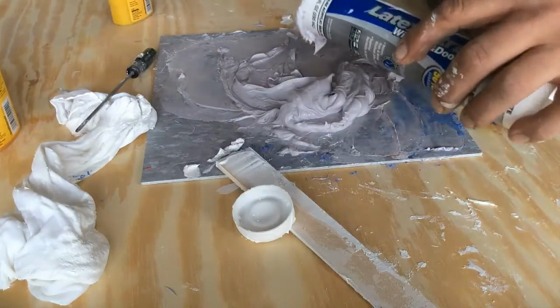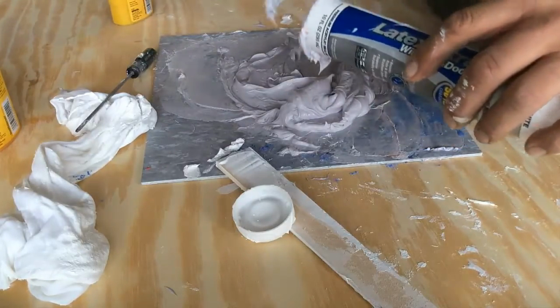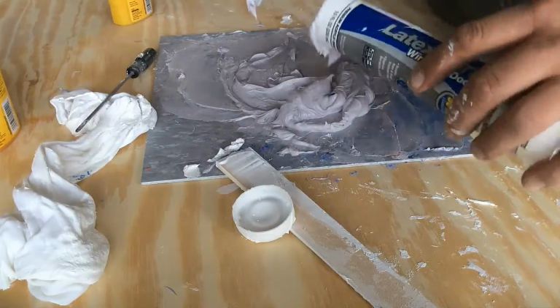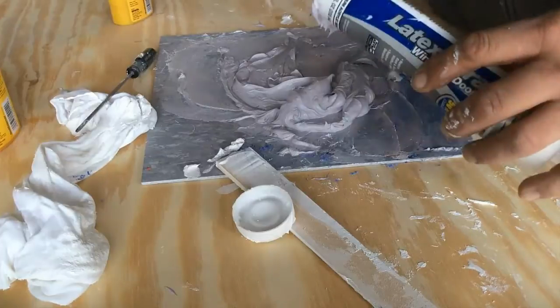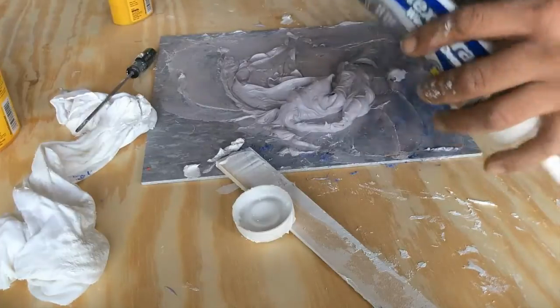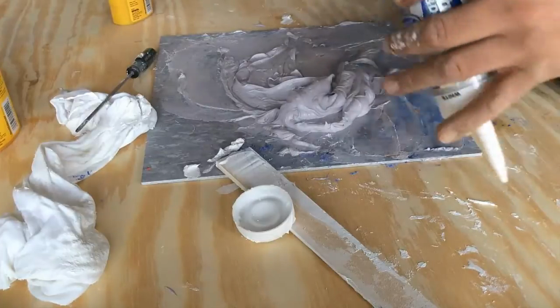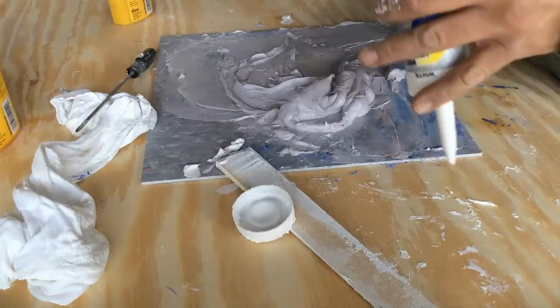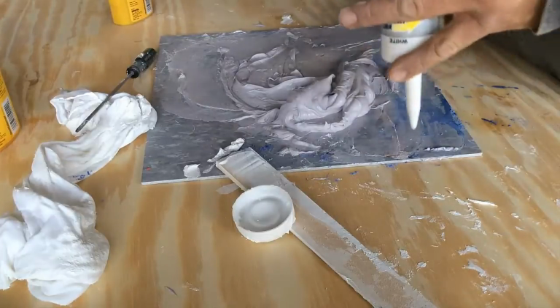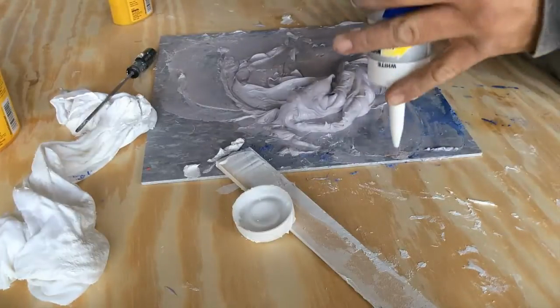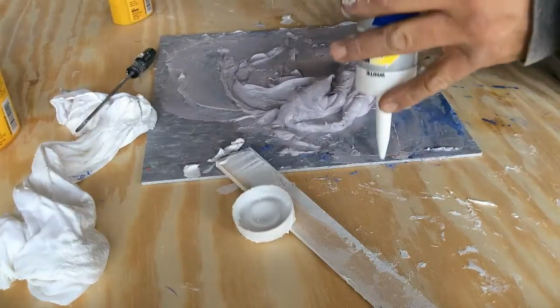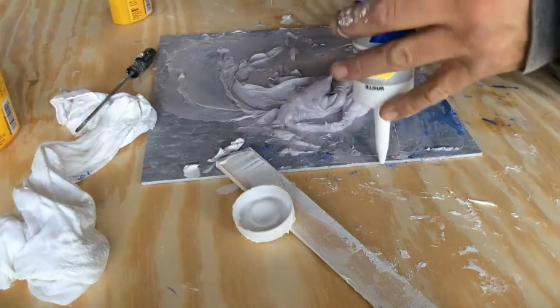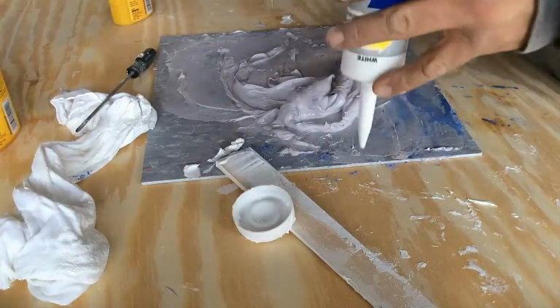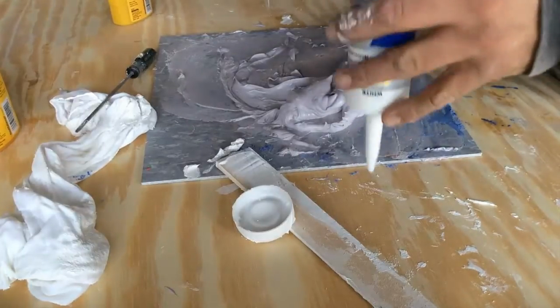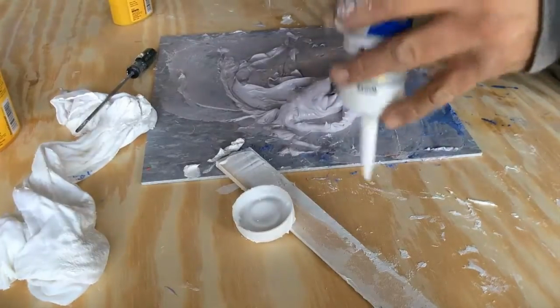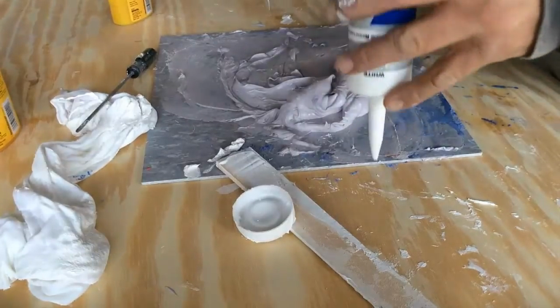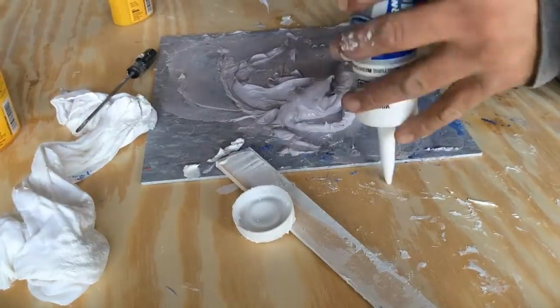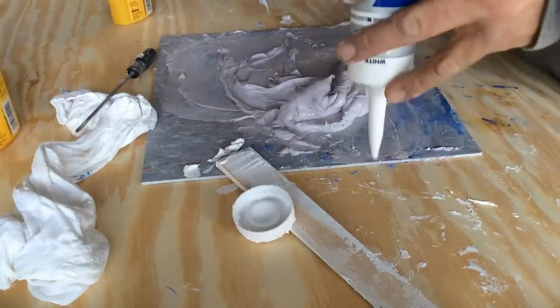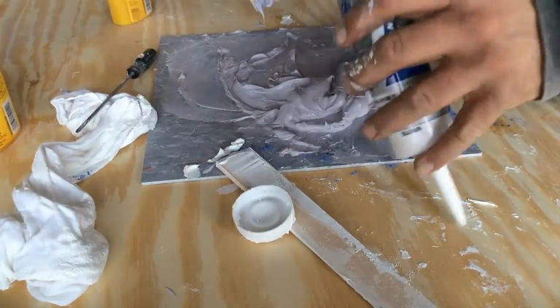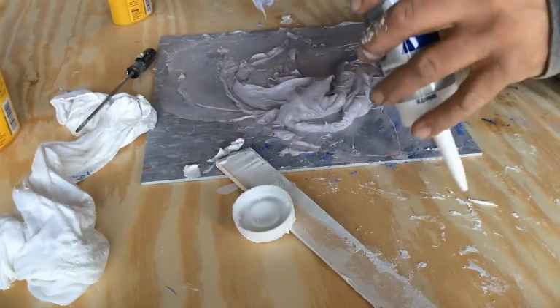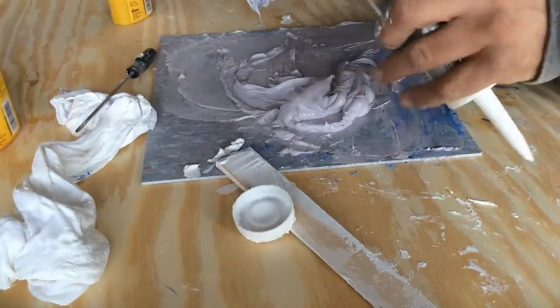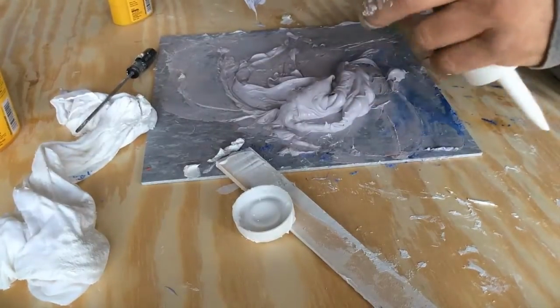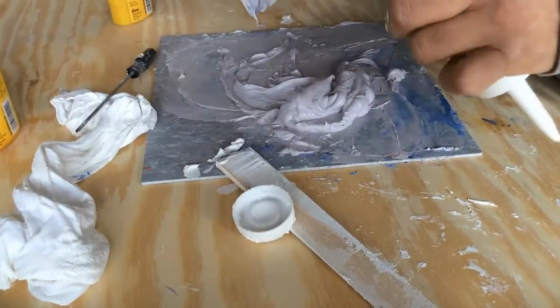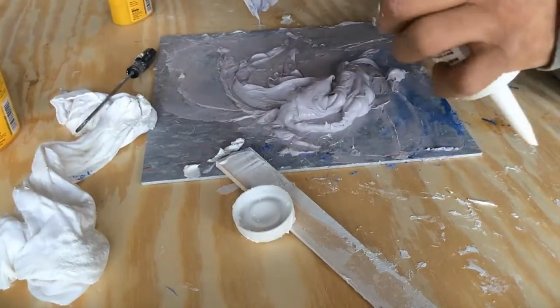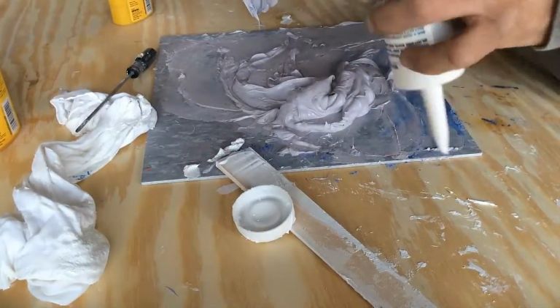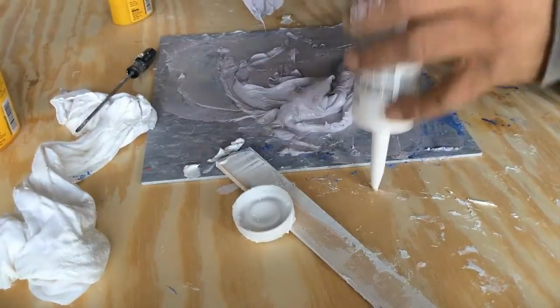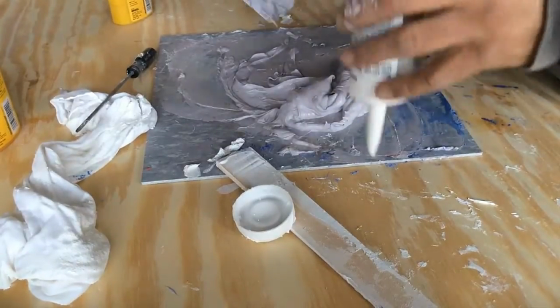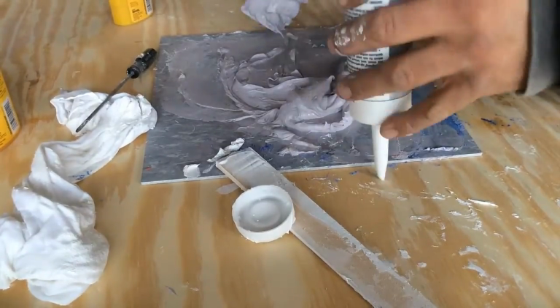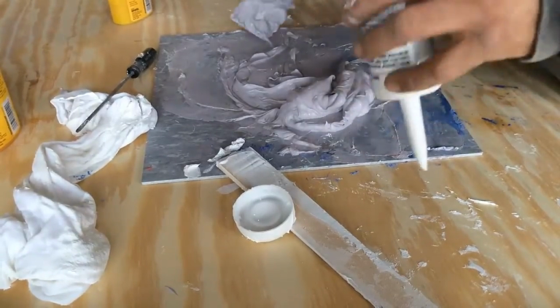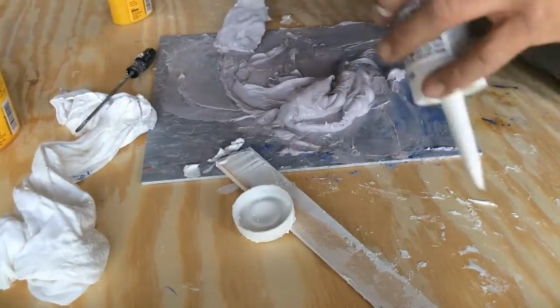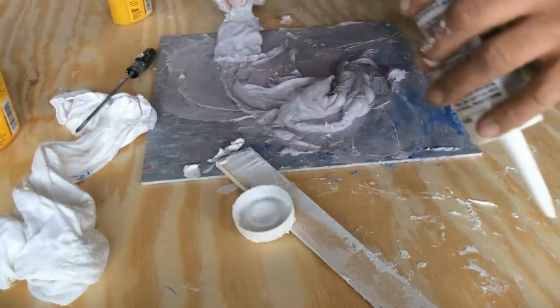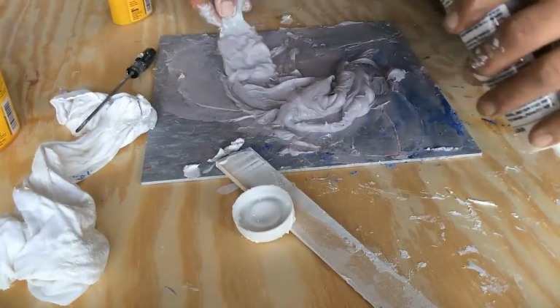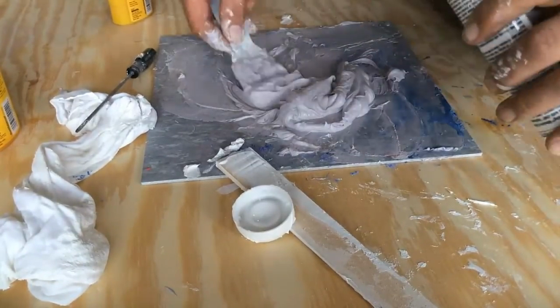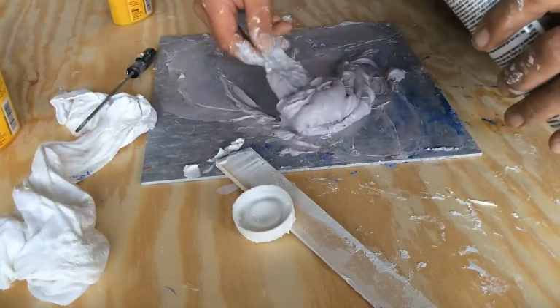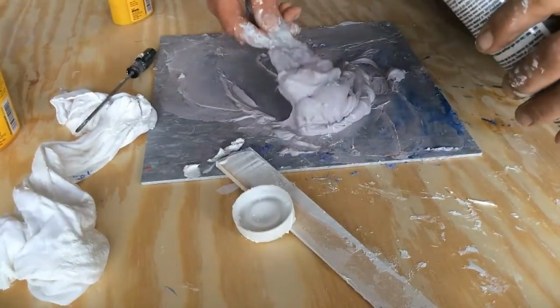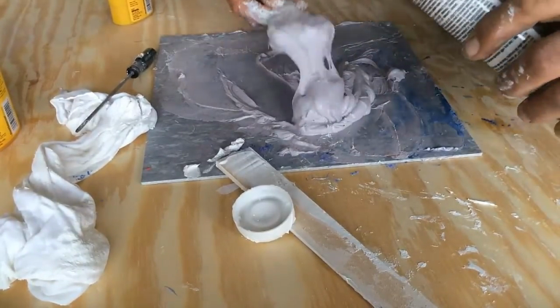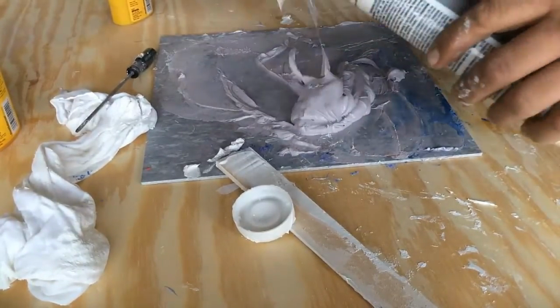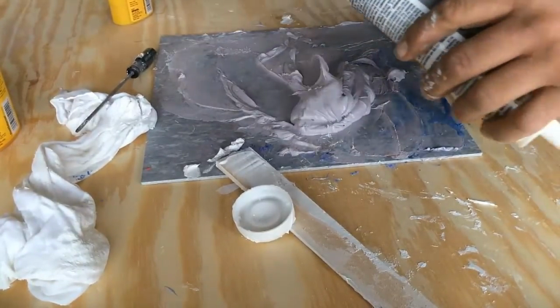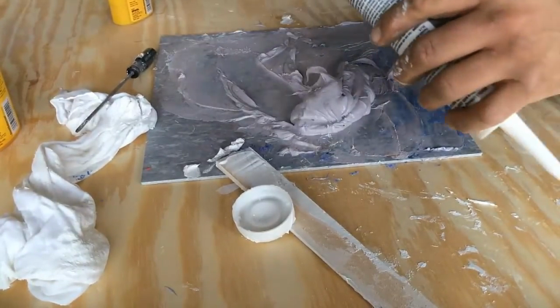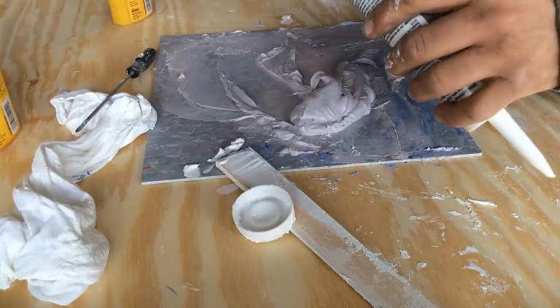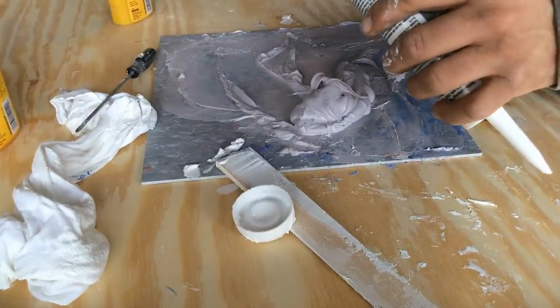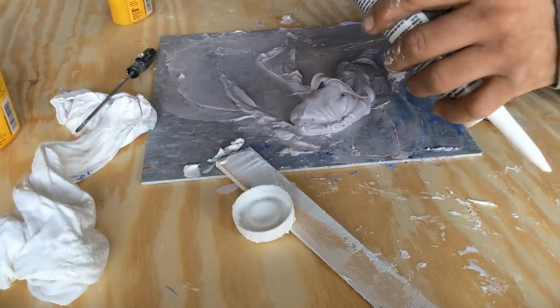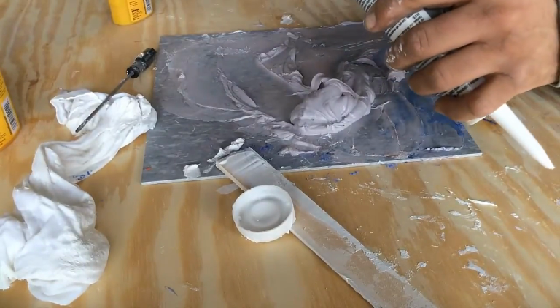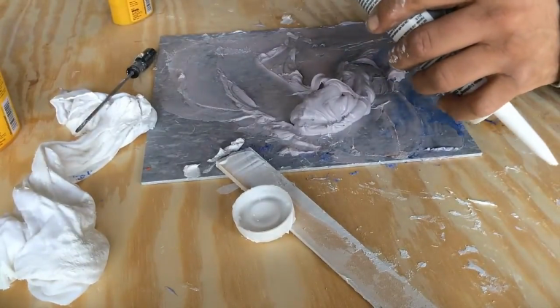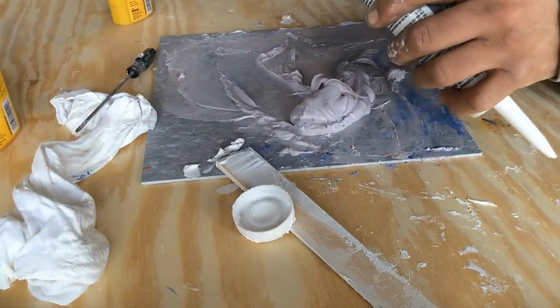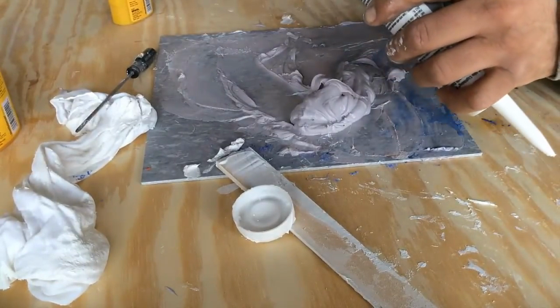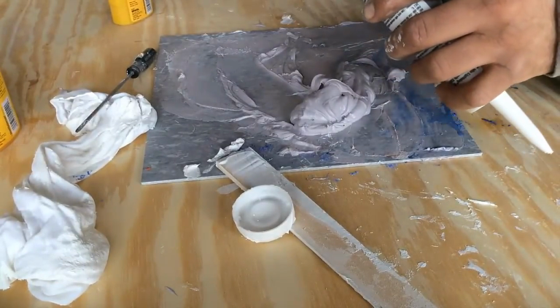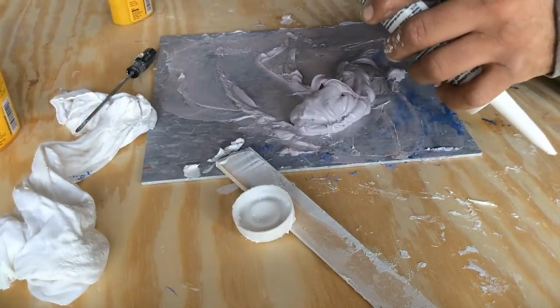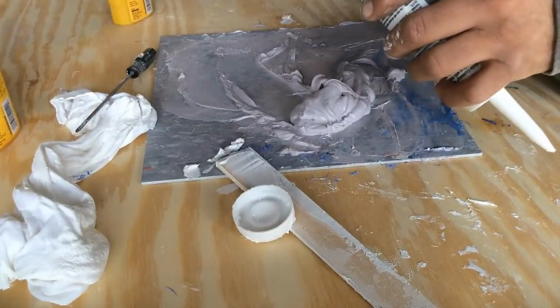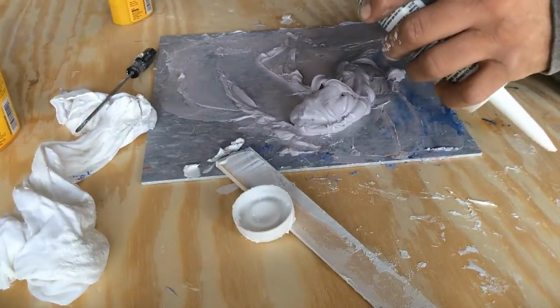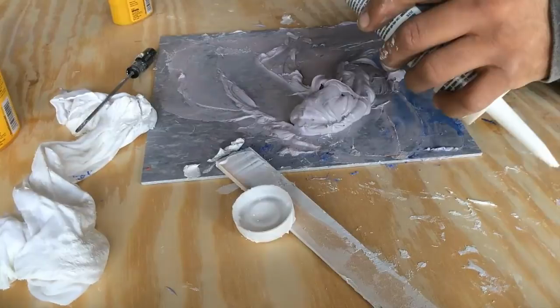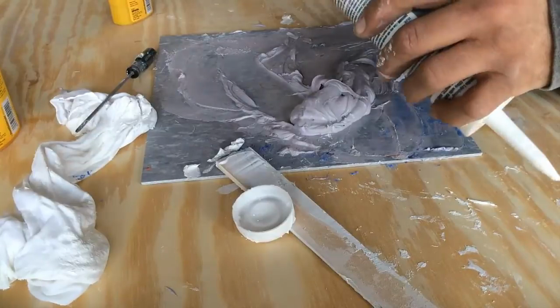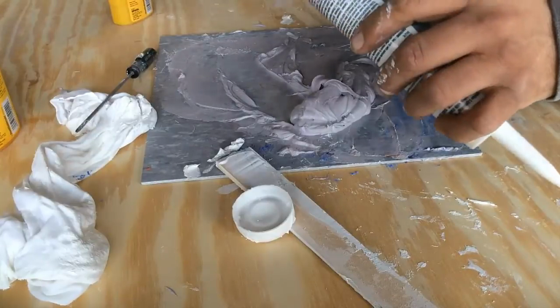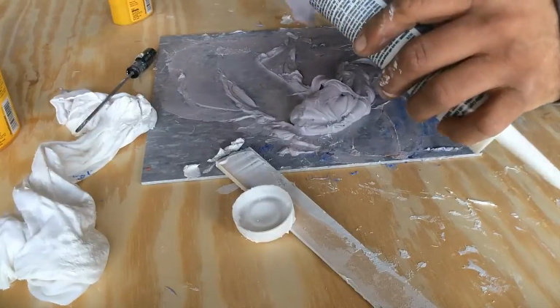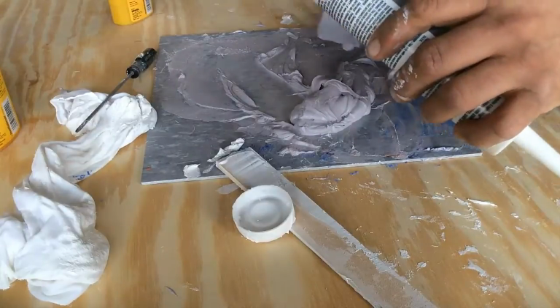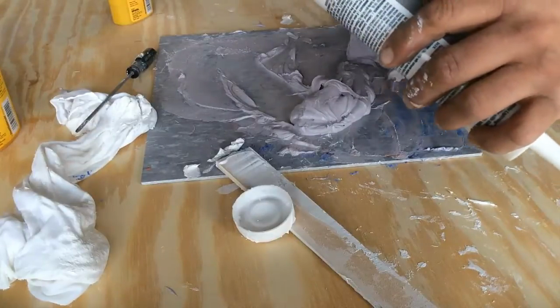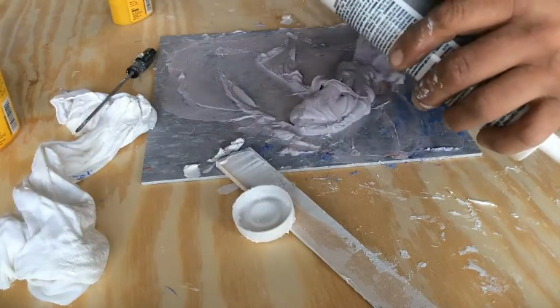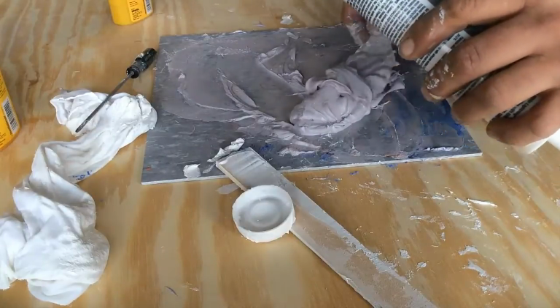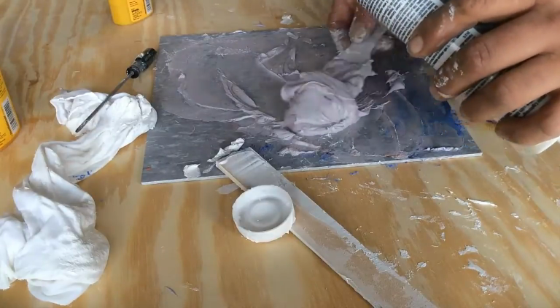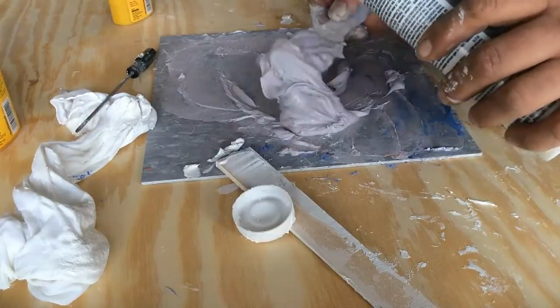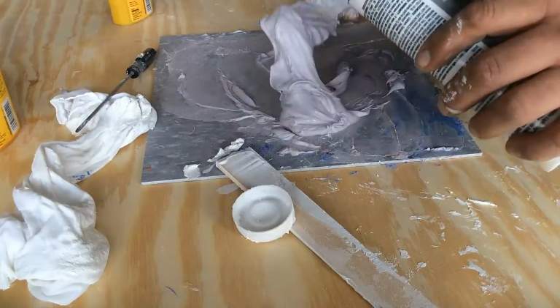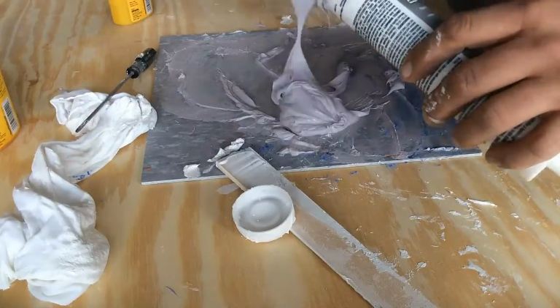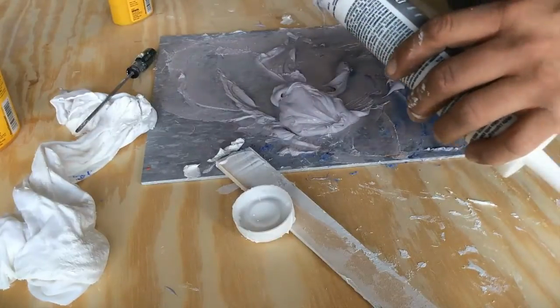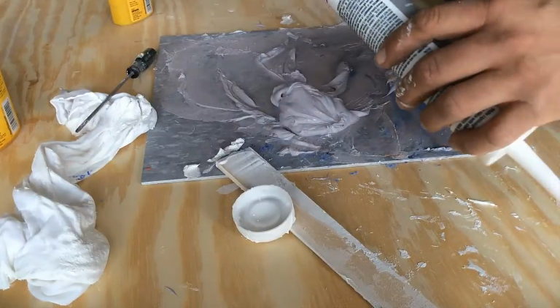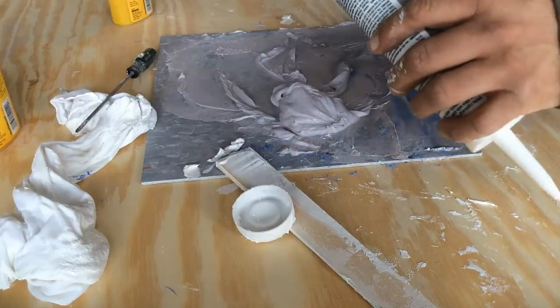As you are refilling the tube, tap it on the table to remove the air. This will also compact the caulk so it will all fit back in the tube.